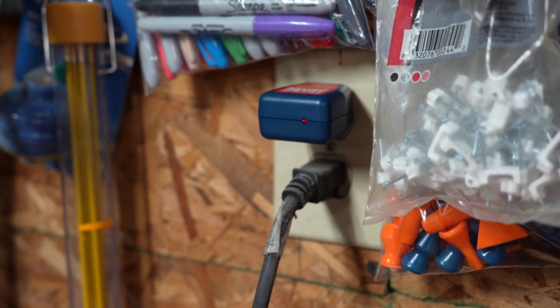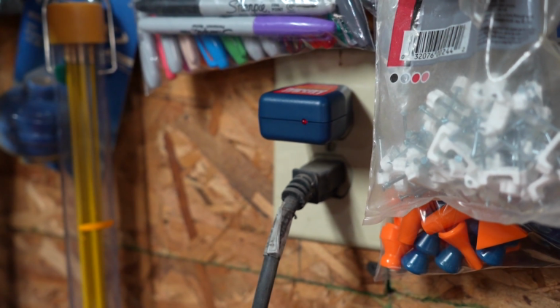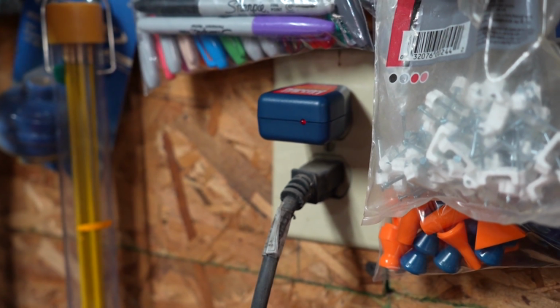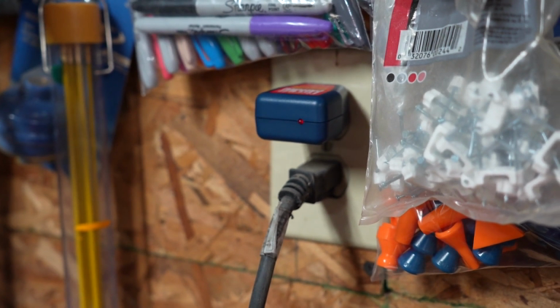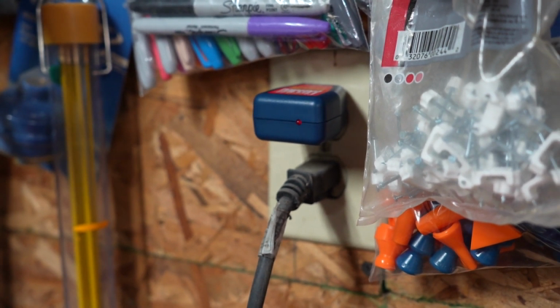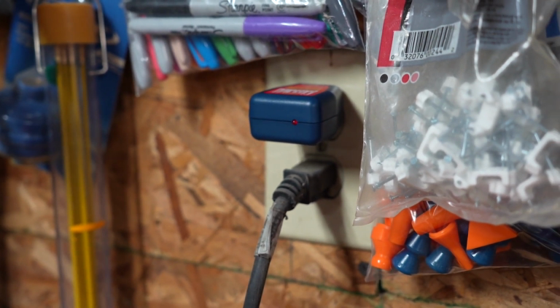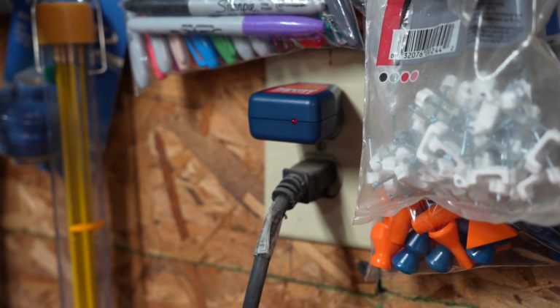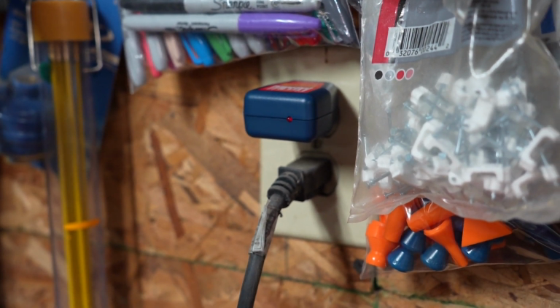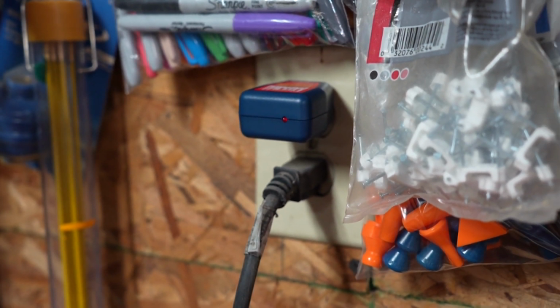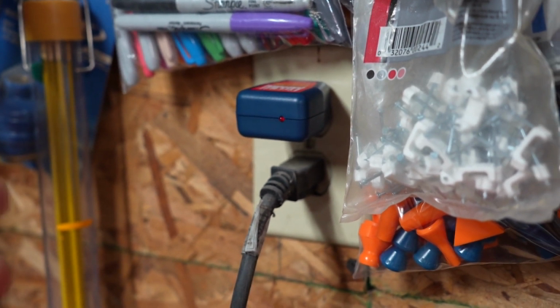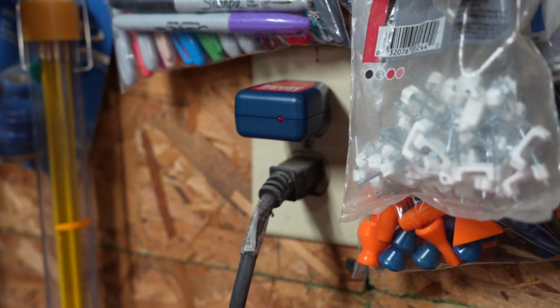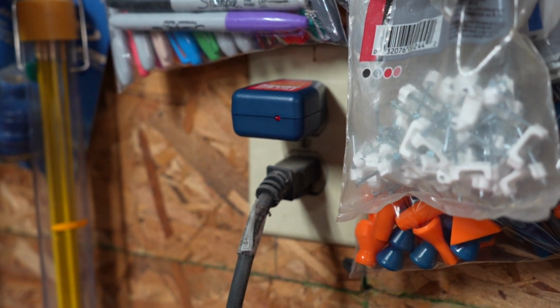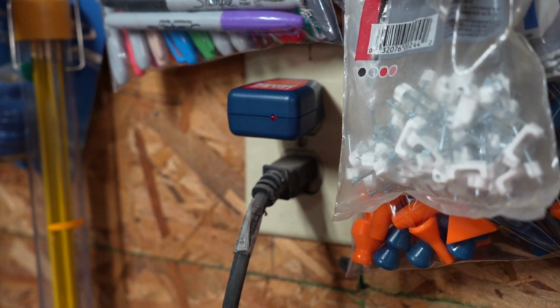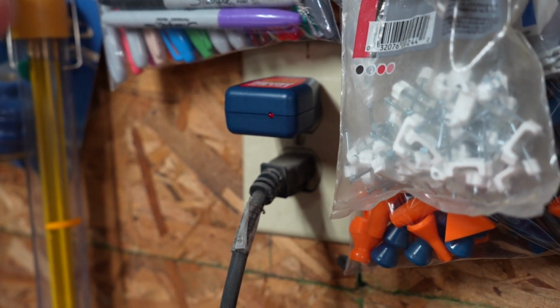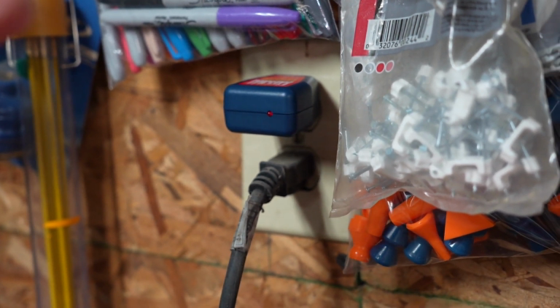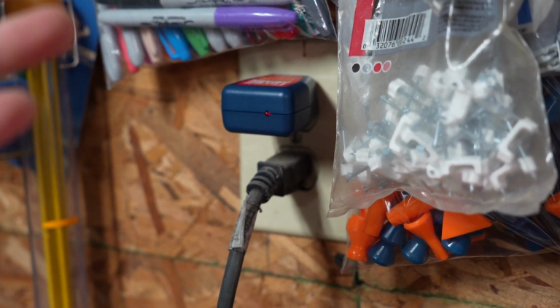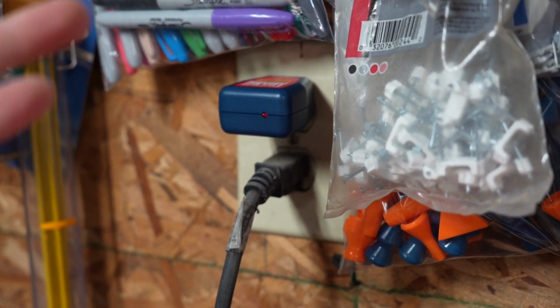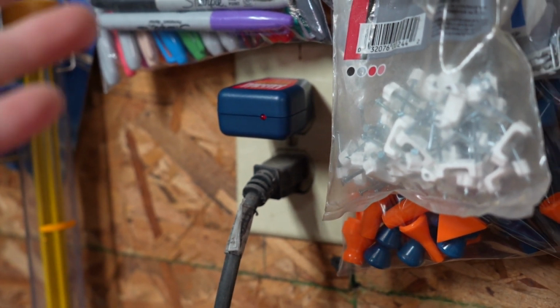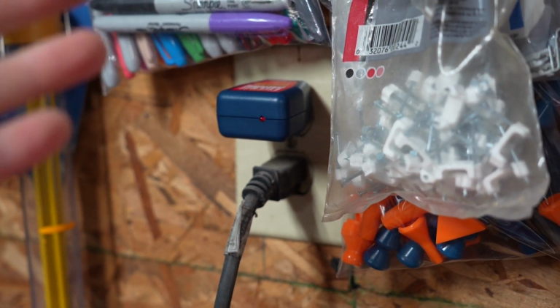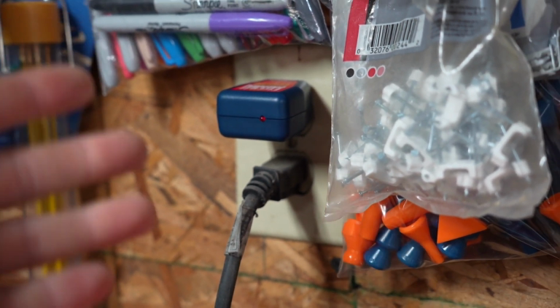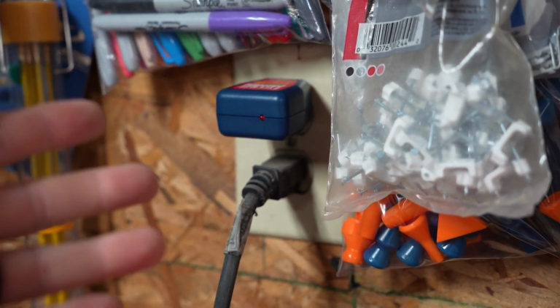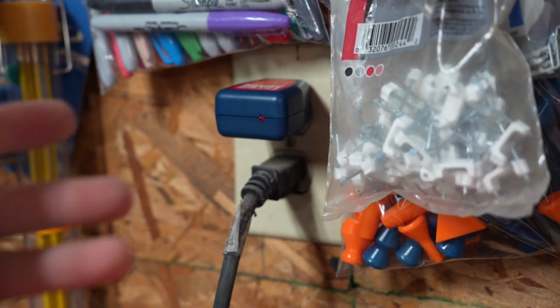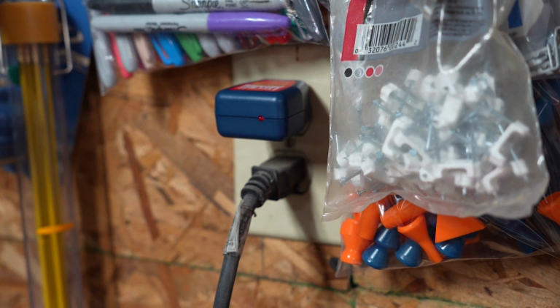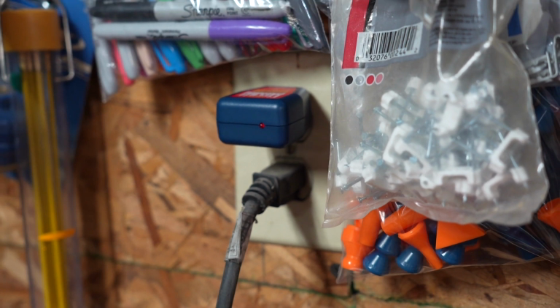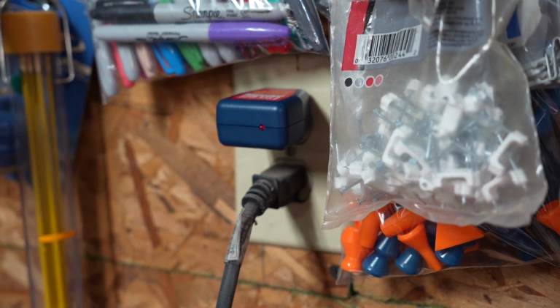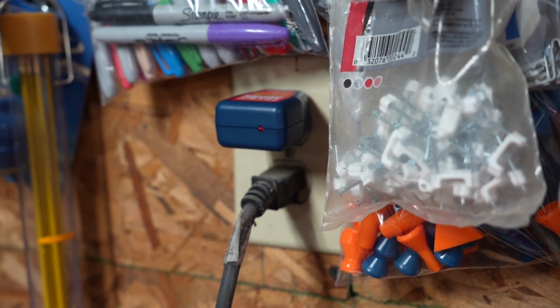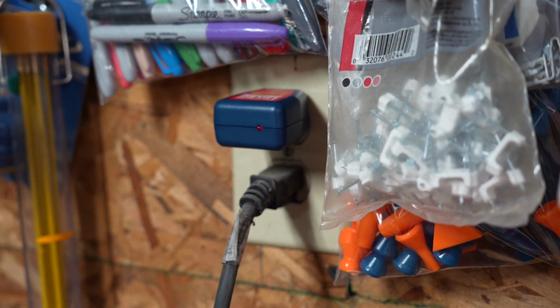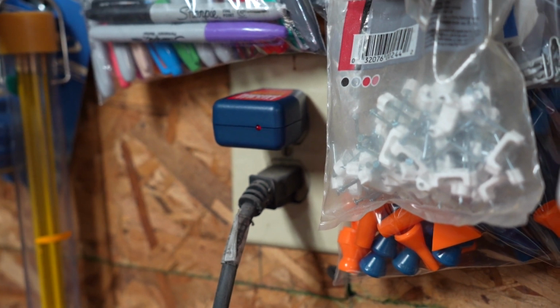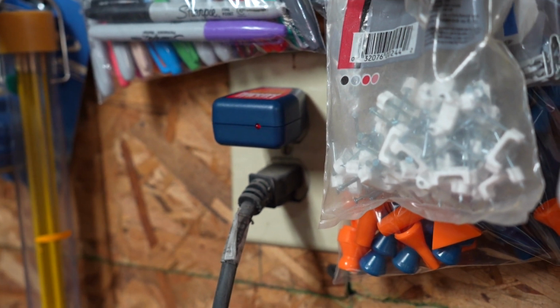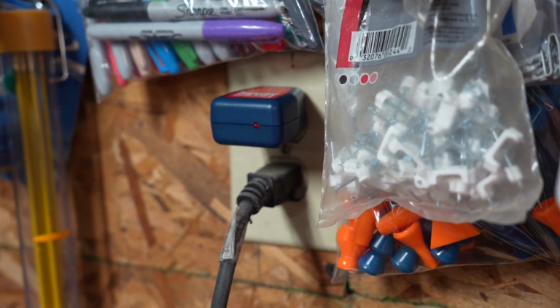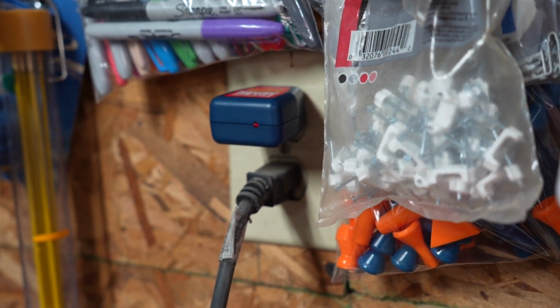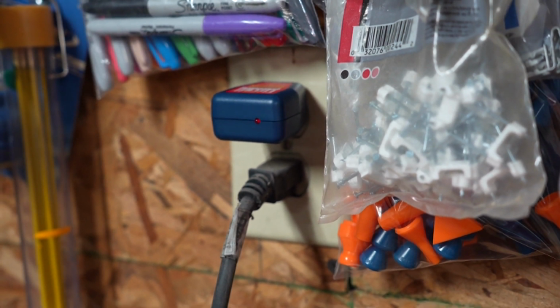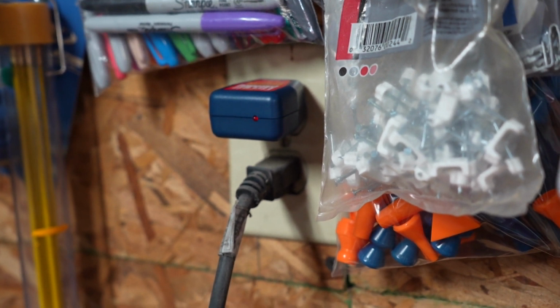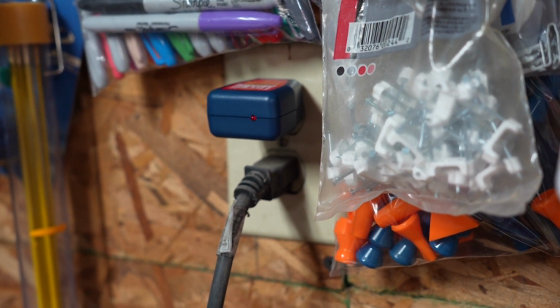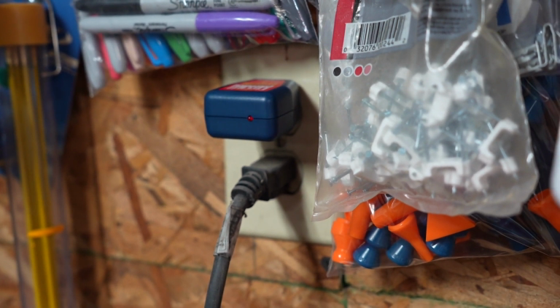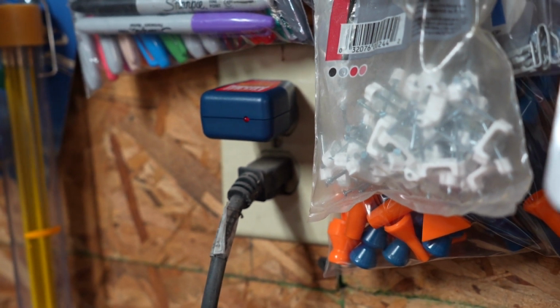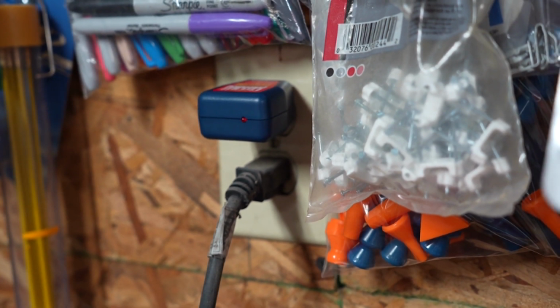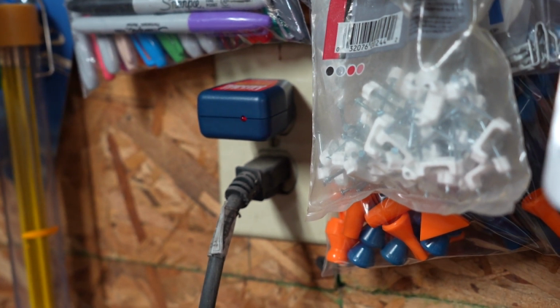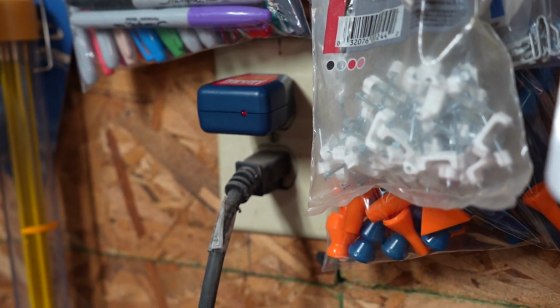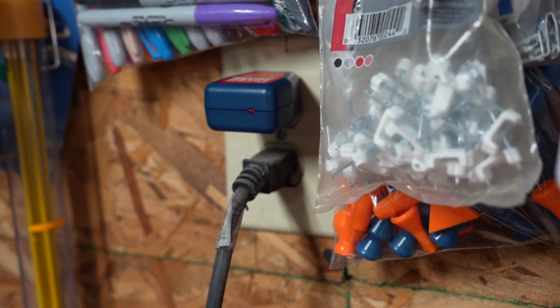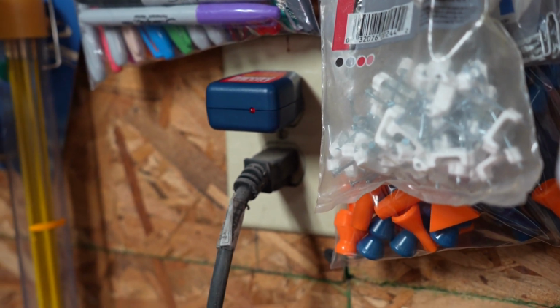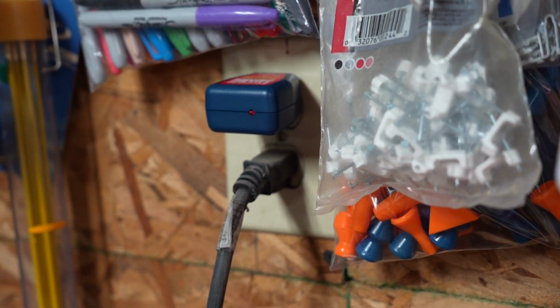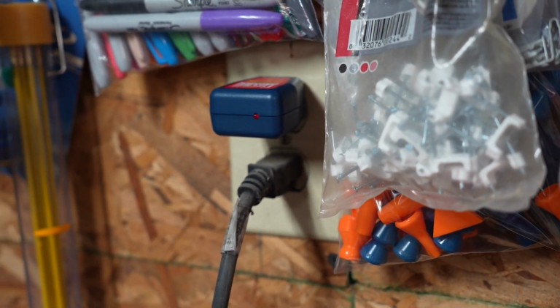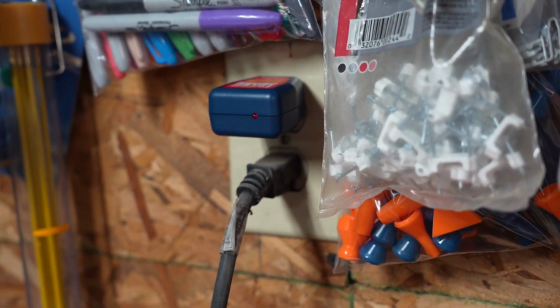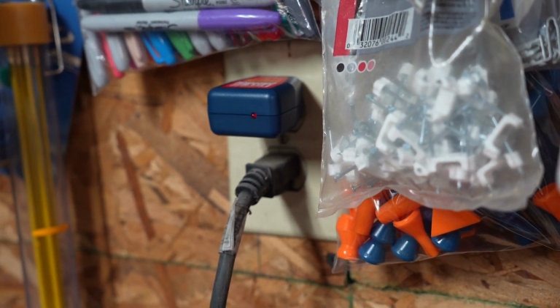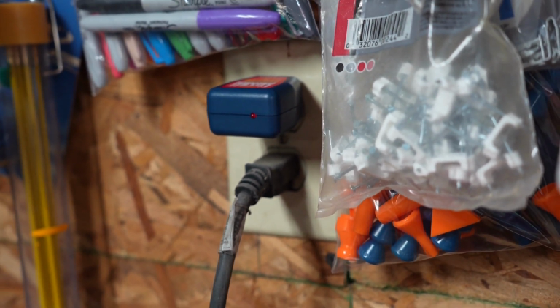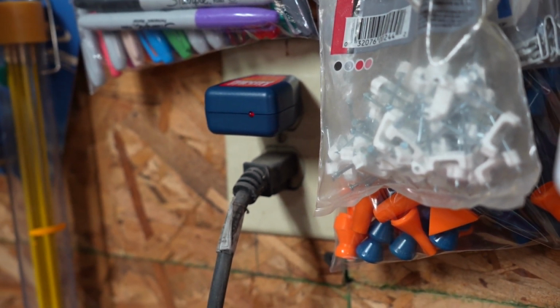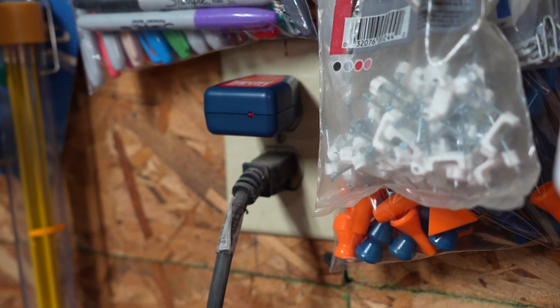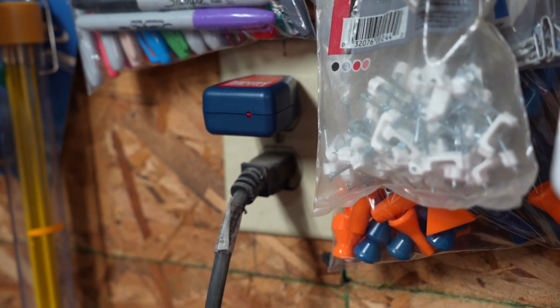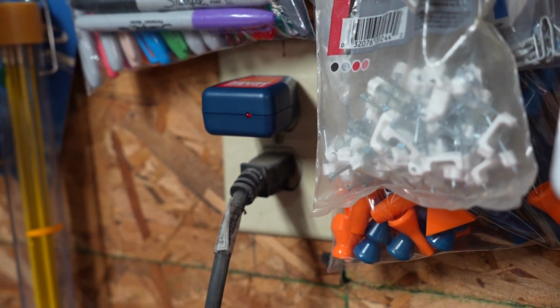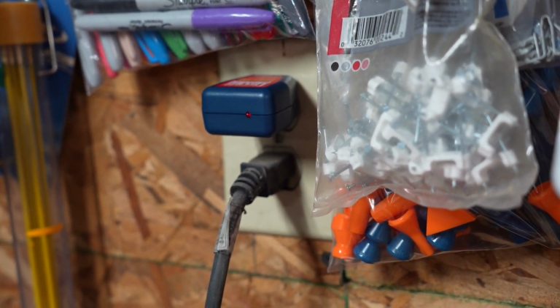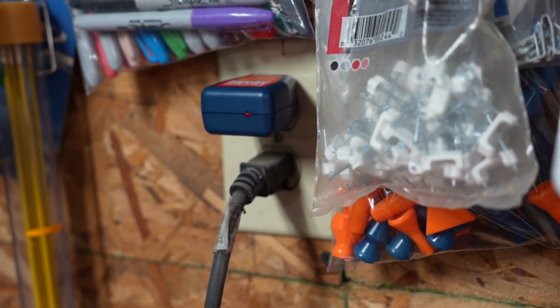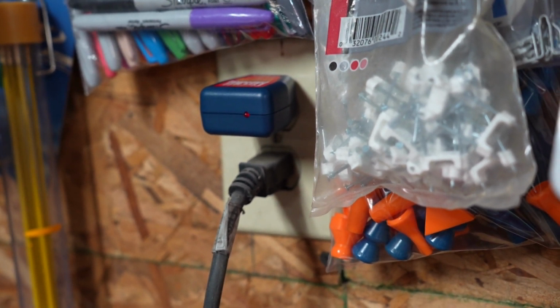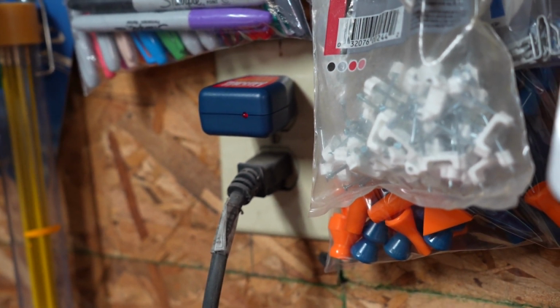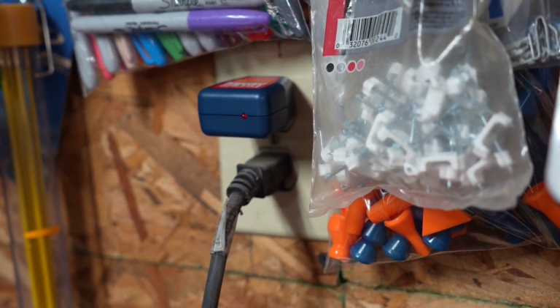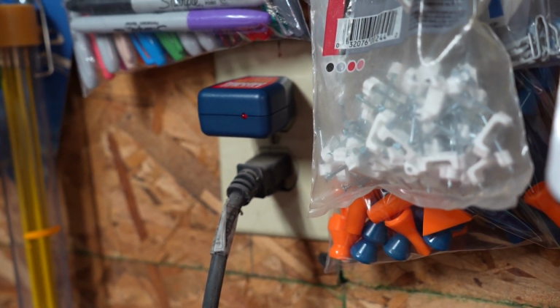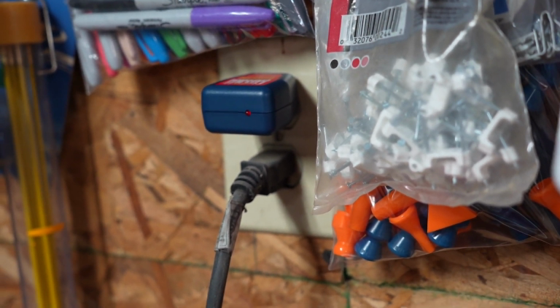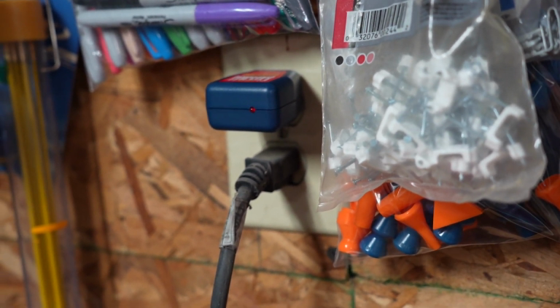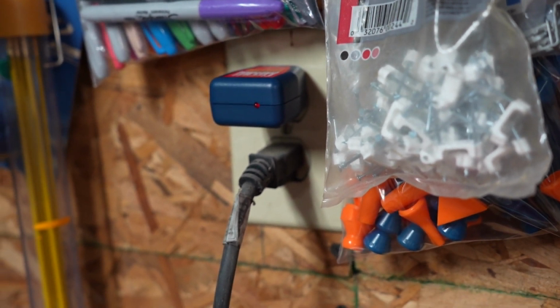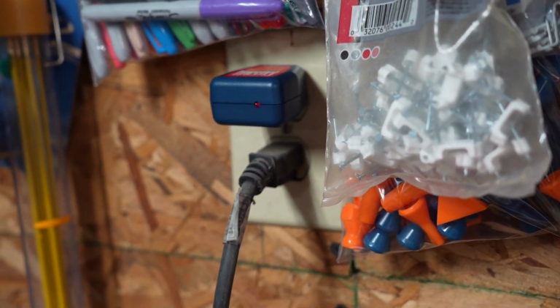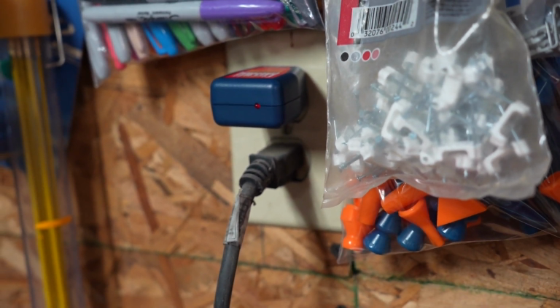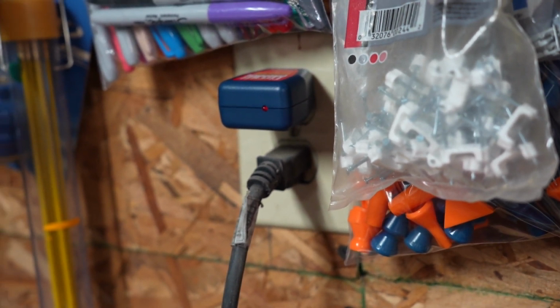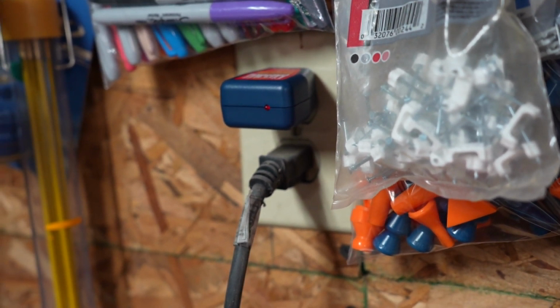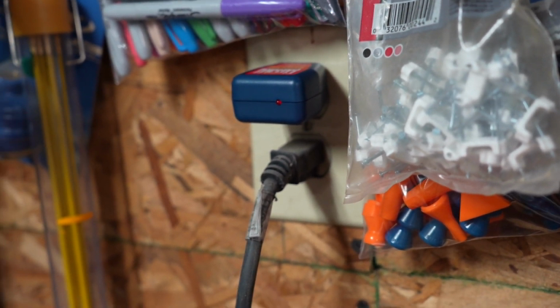If you're going to work on the outlet, you obviously want to test it and confirm there is no live power. But for demonstration purposes, we've pretty much proved that this tool works.